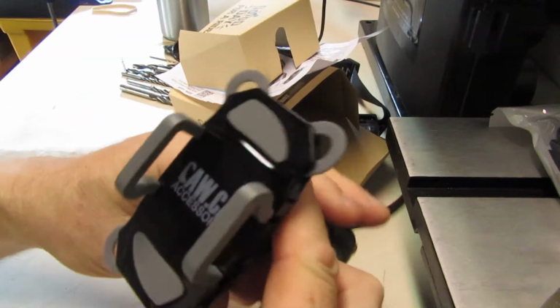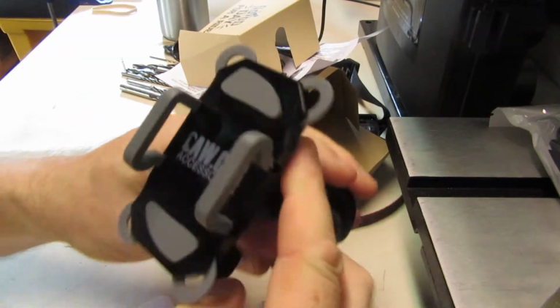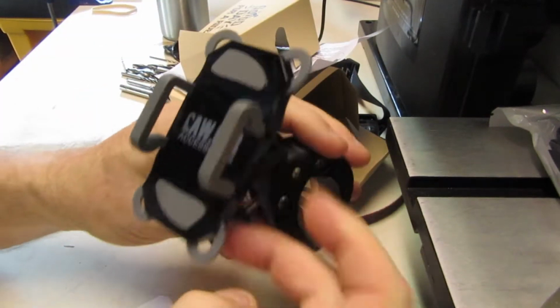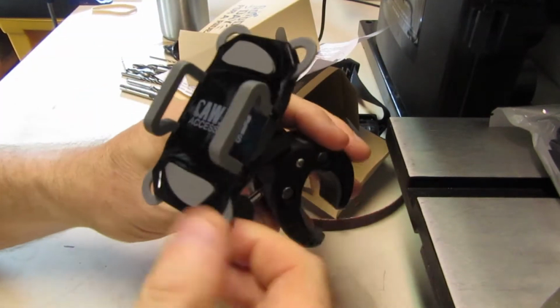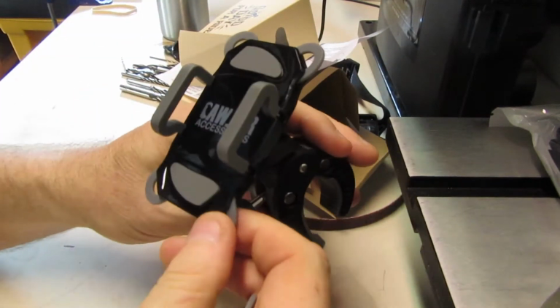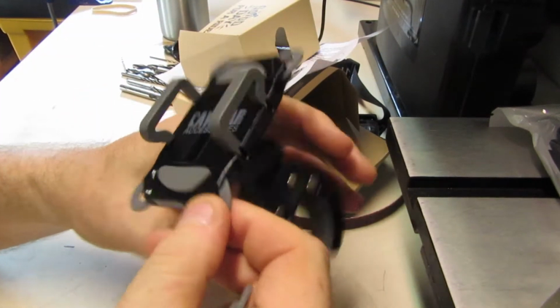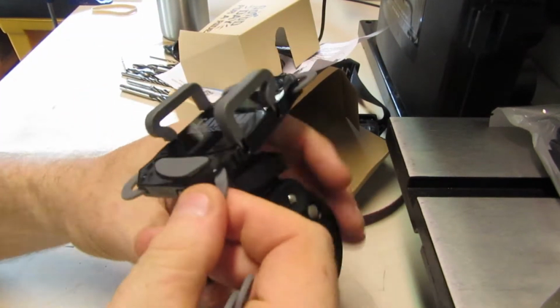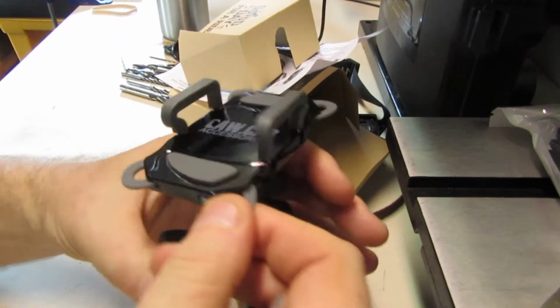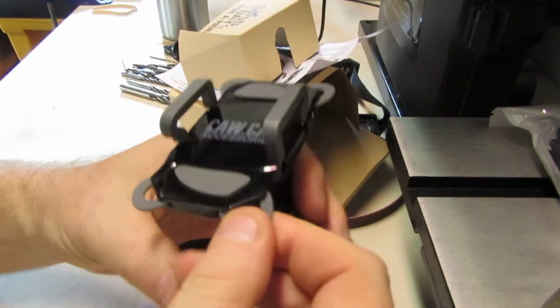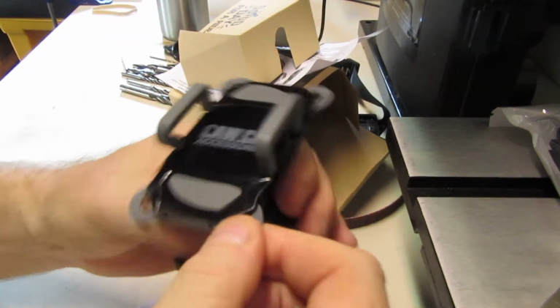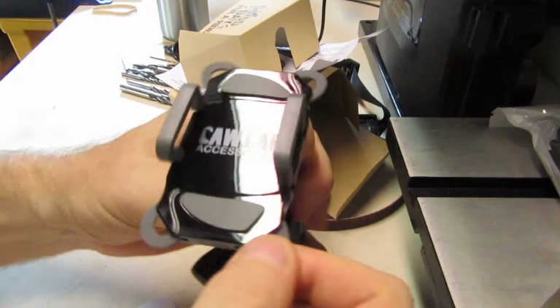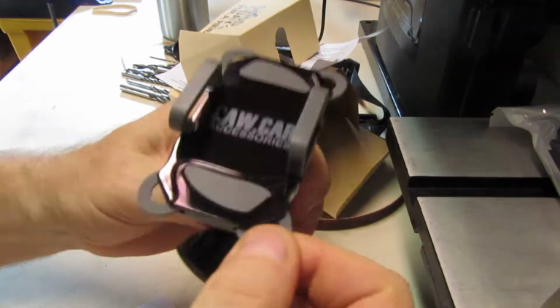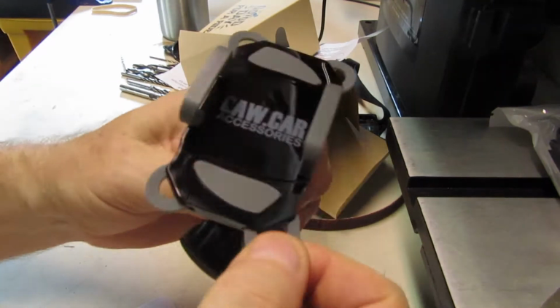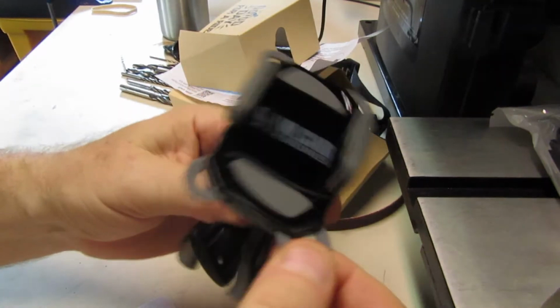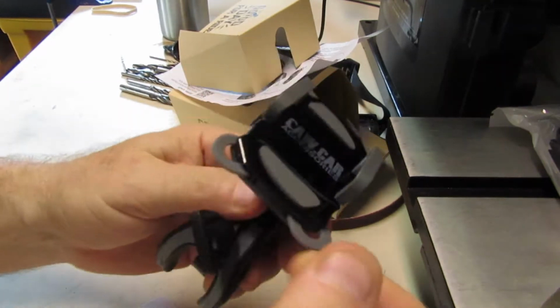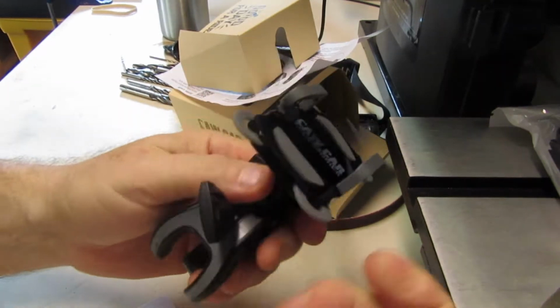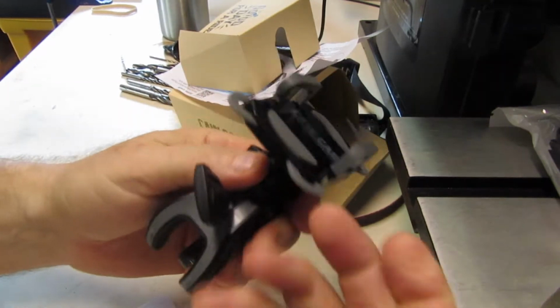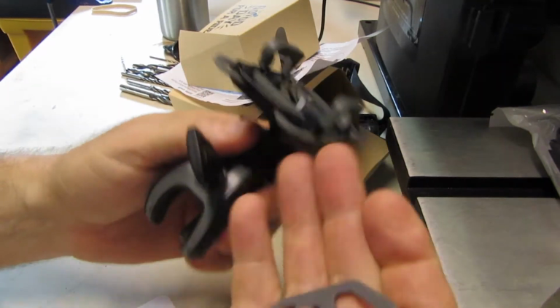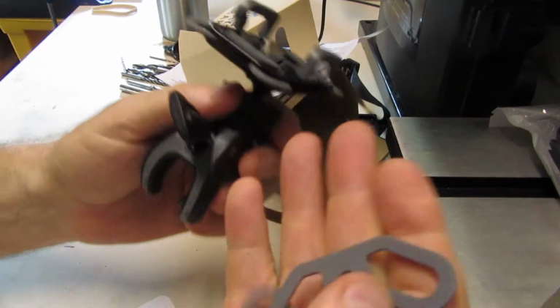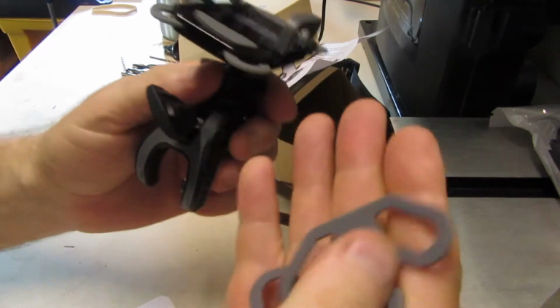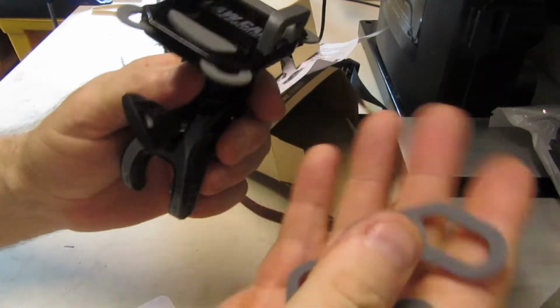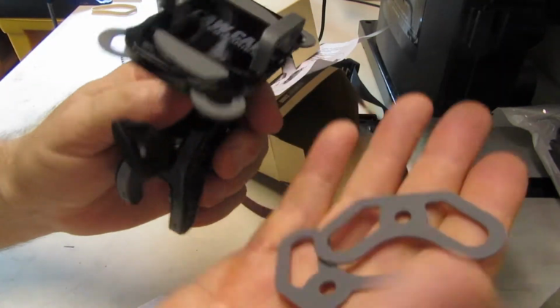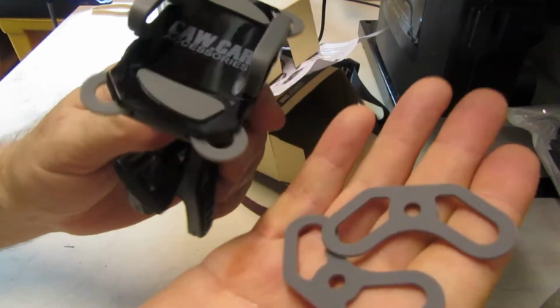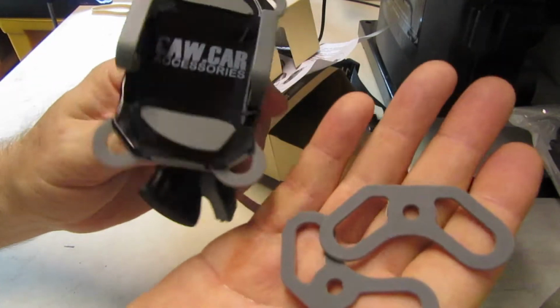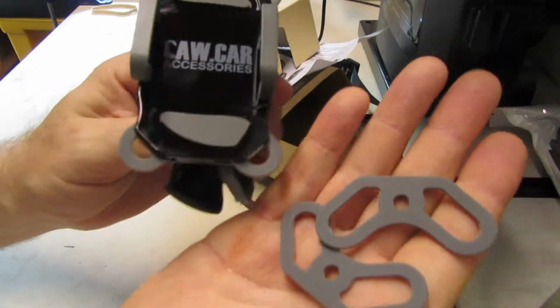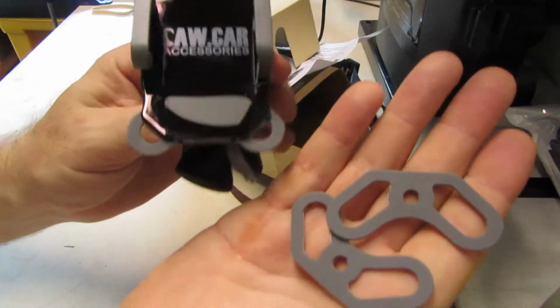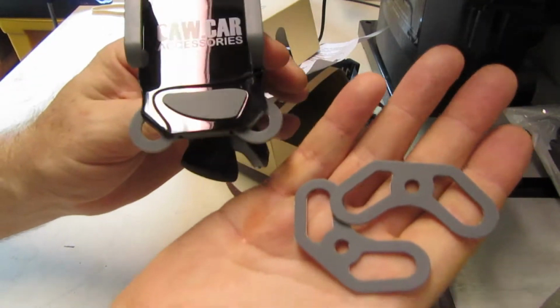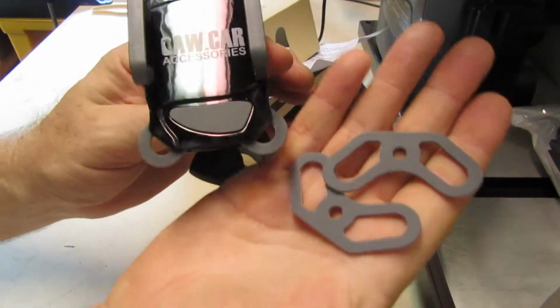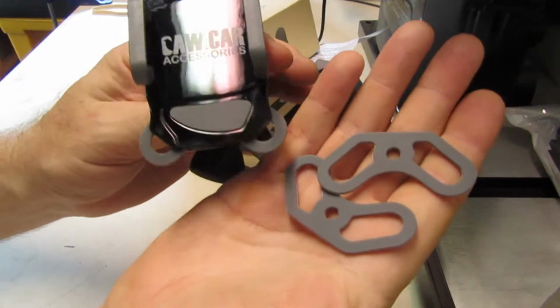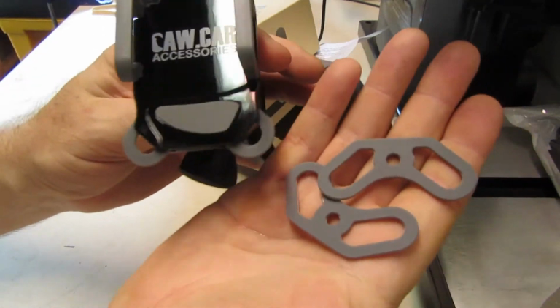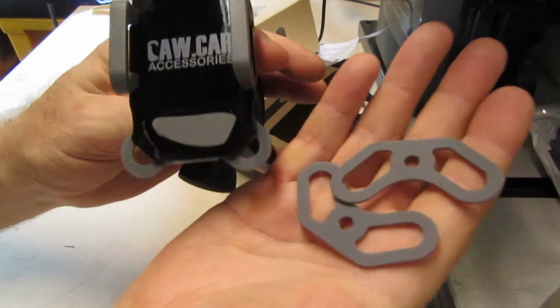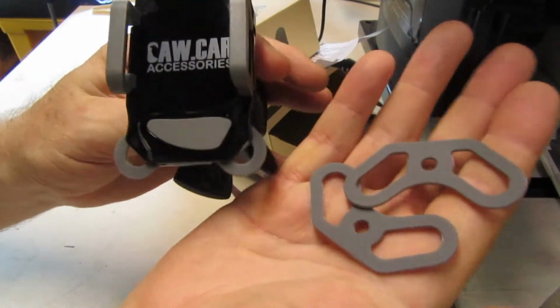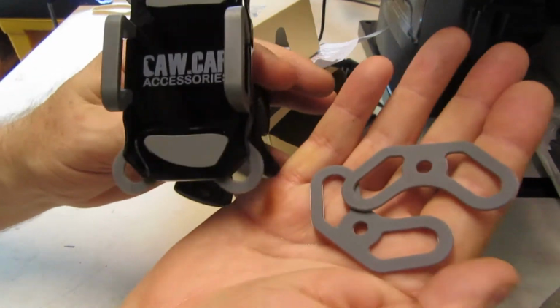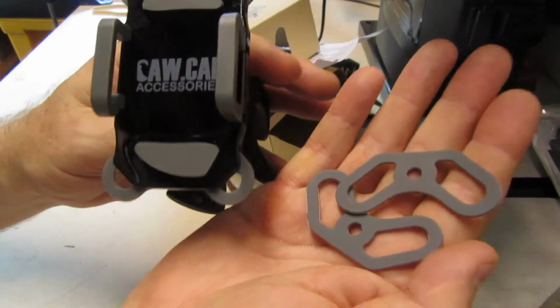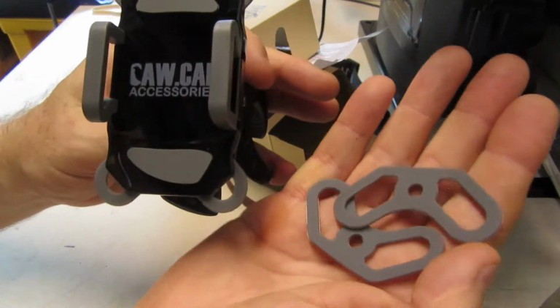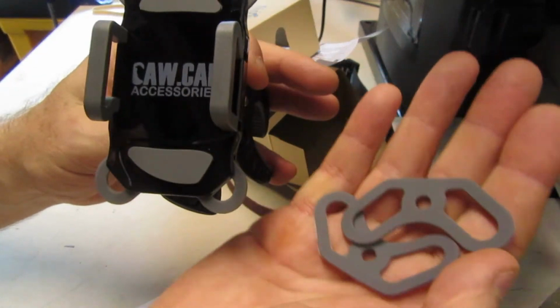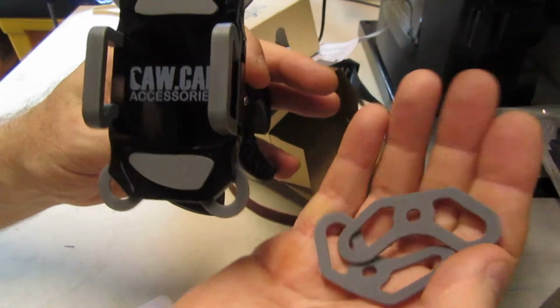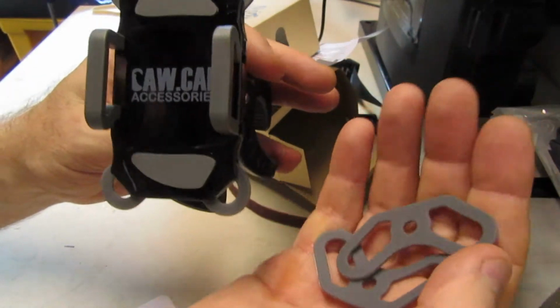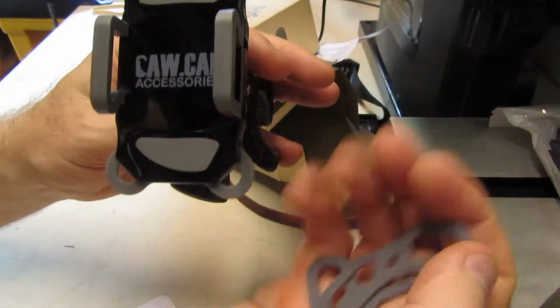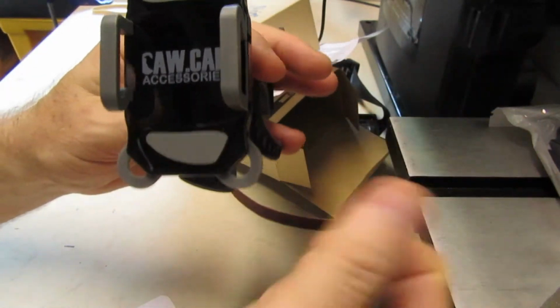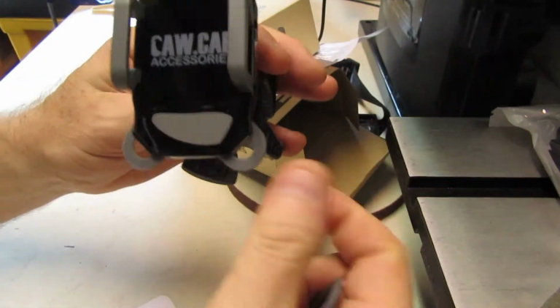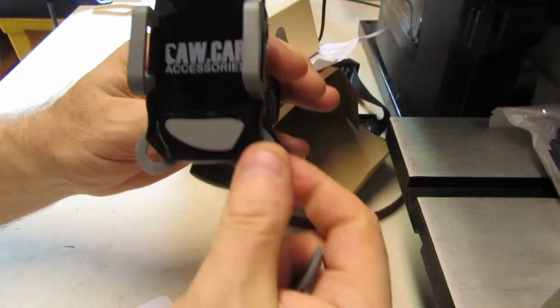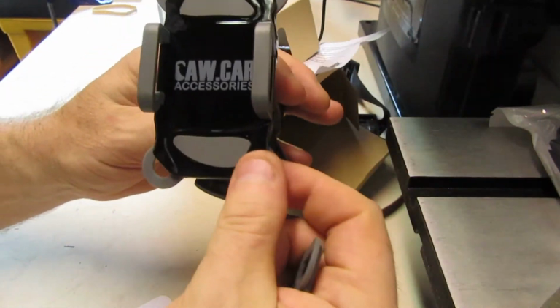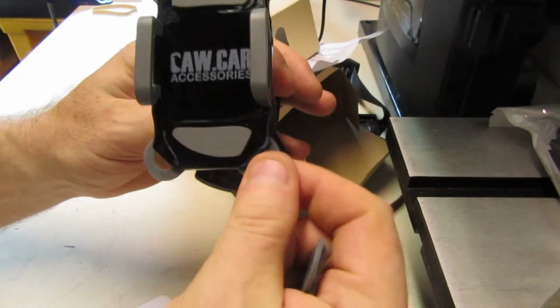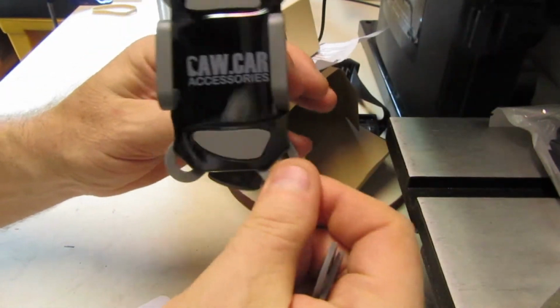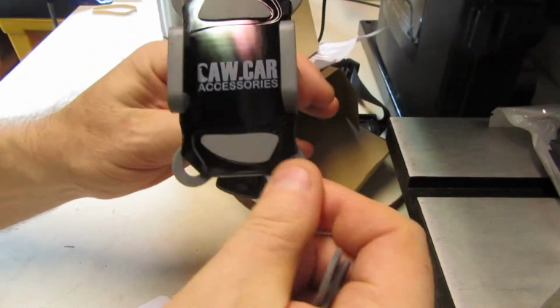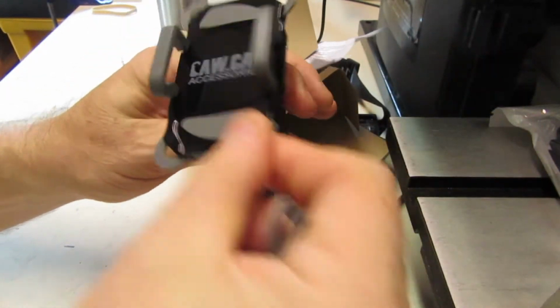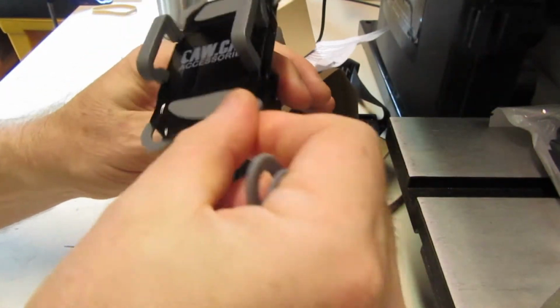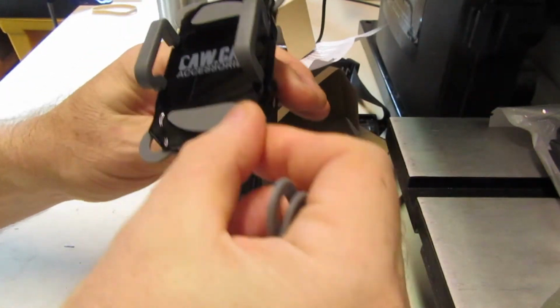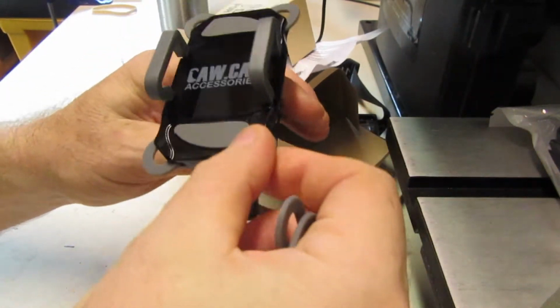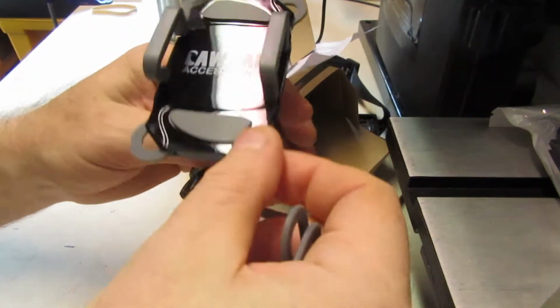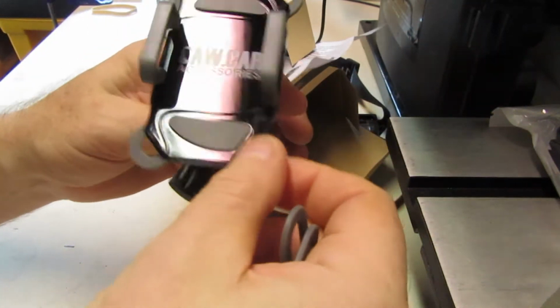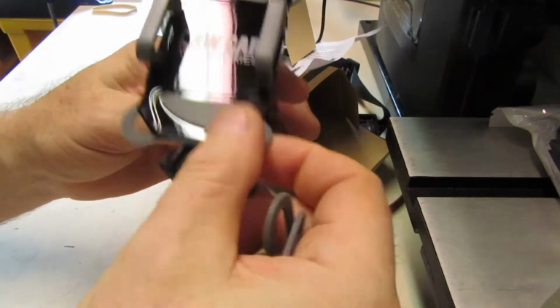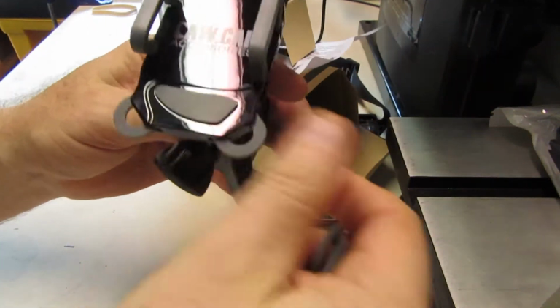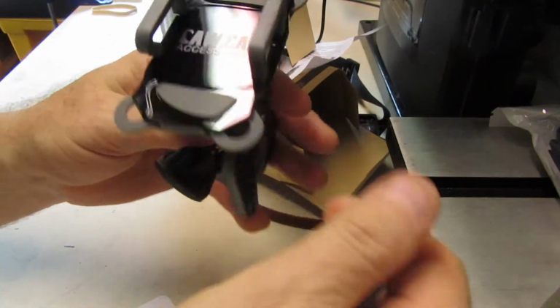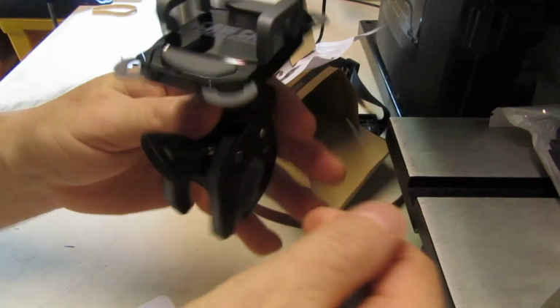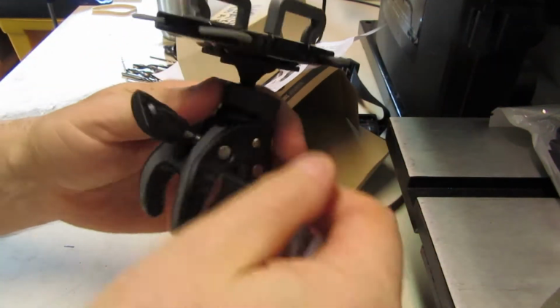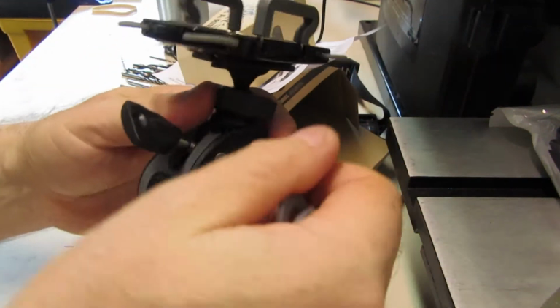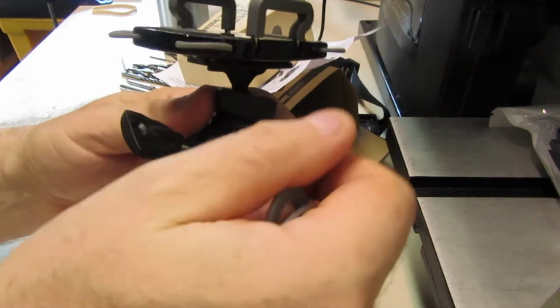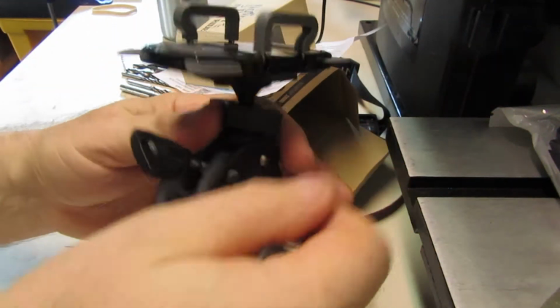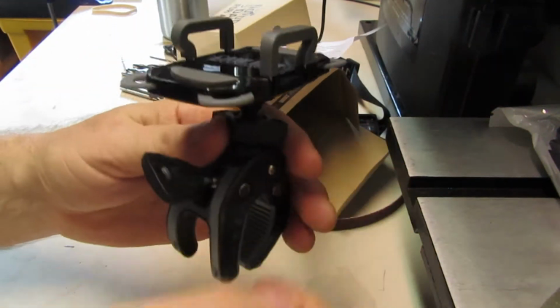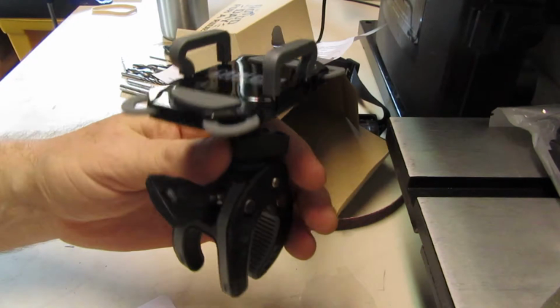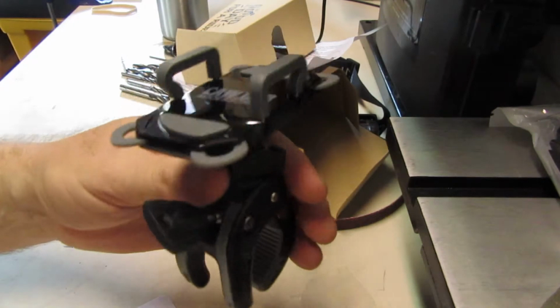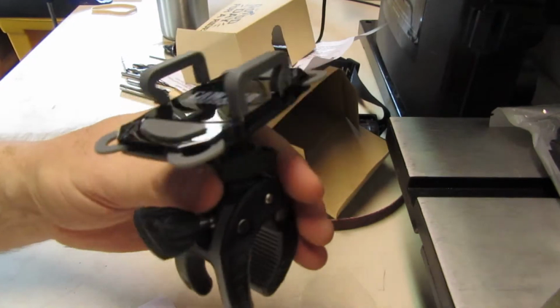Look at that - it comes with a couple of spare rubber things for going over the corners of your phone.